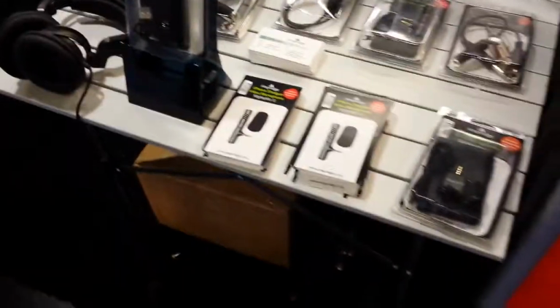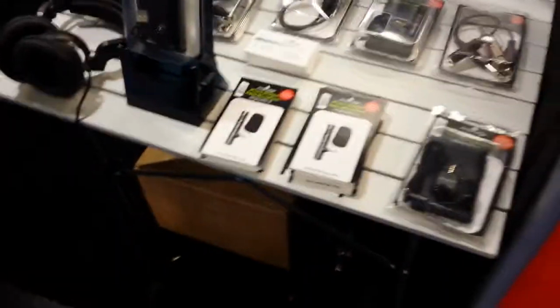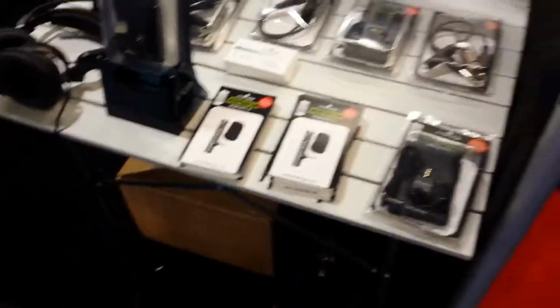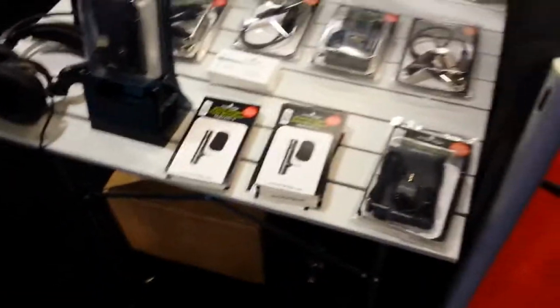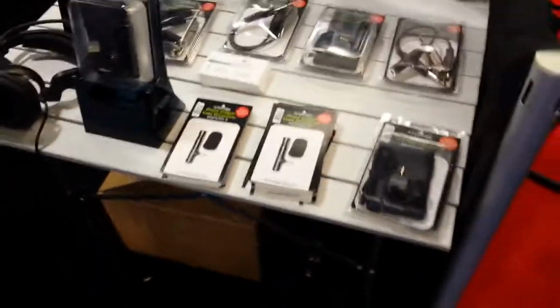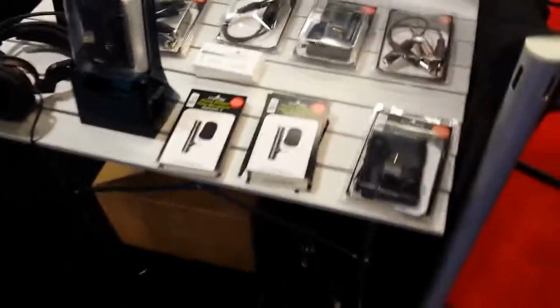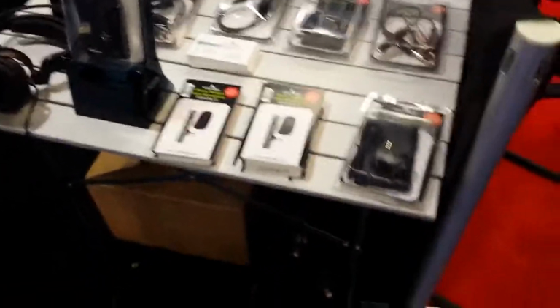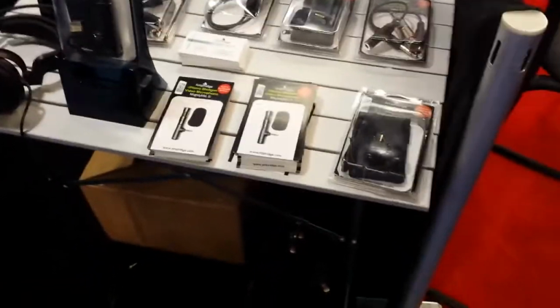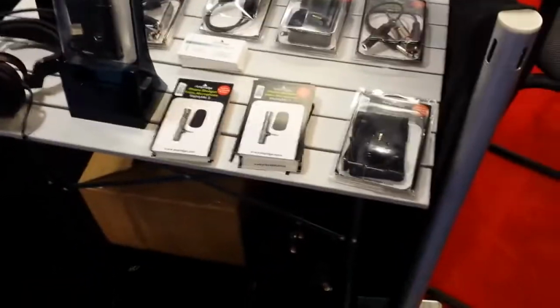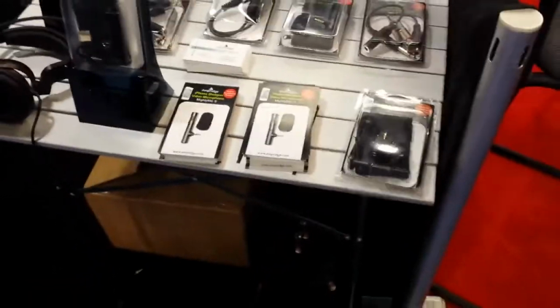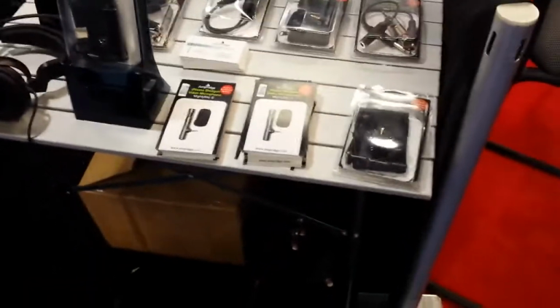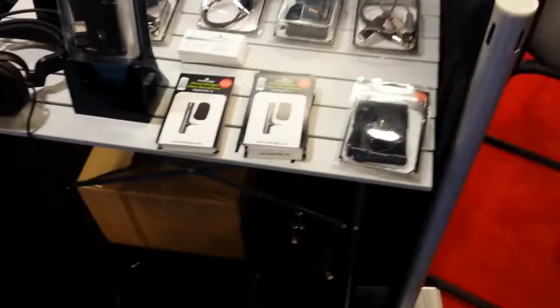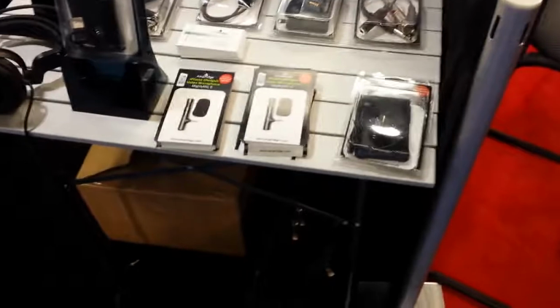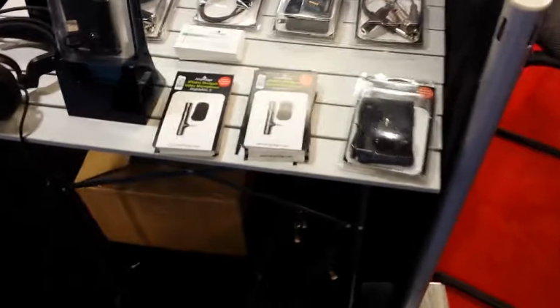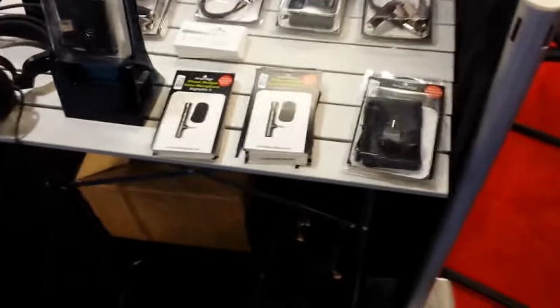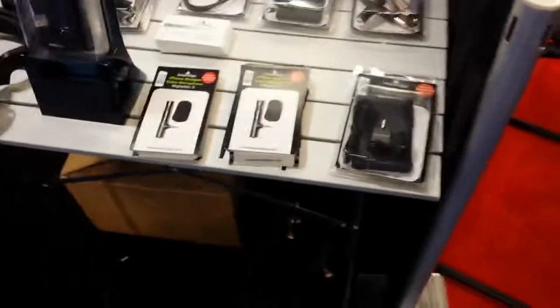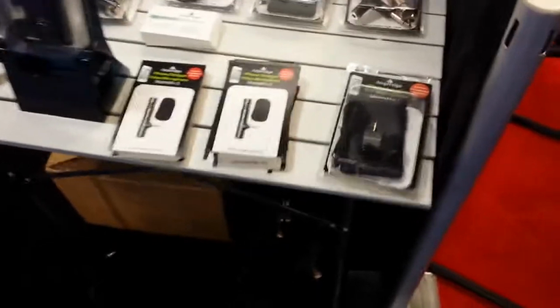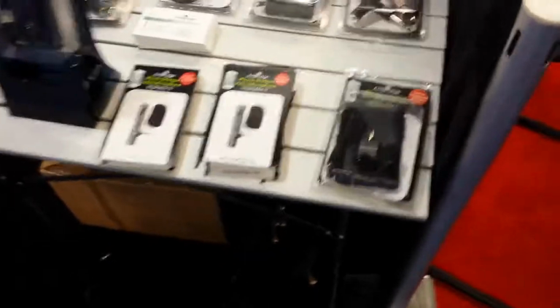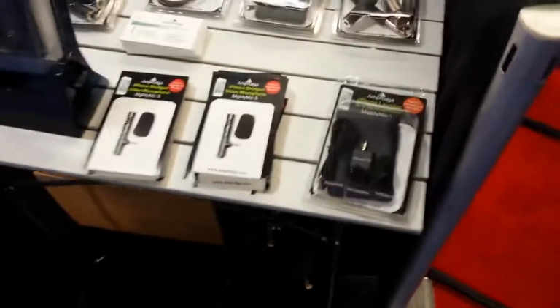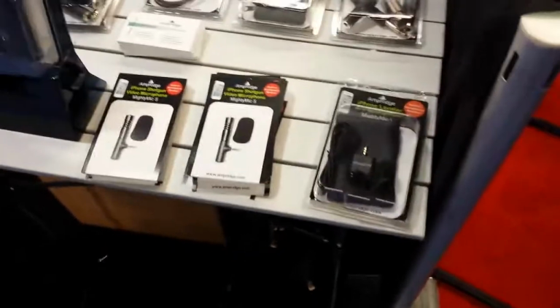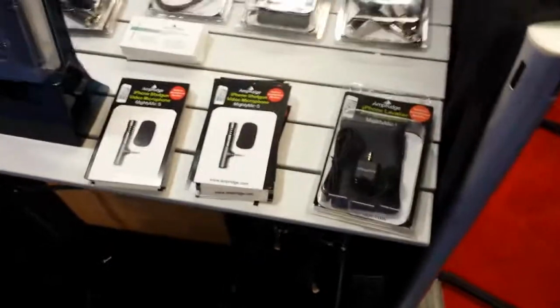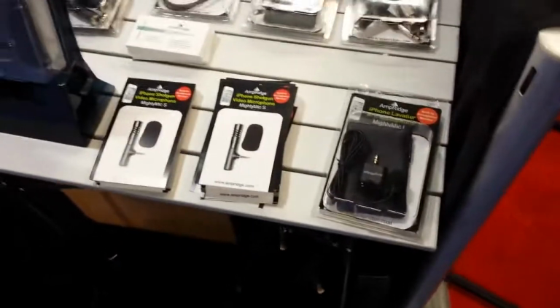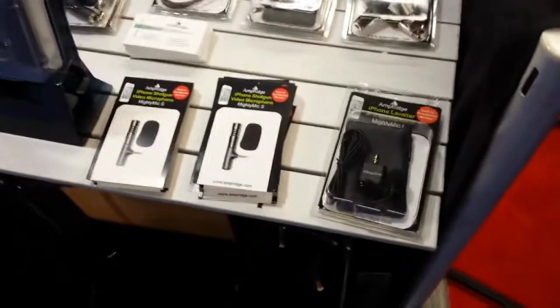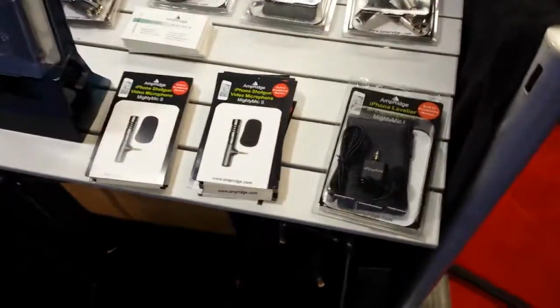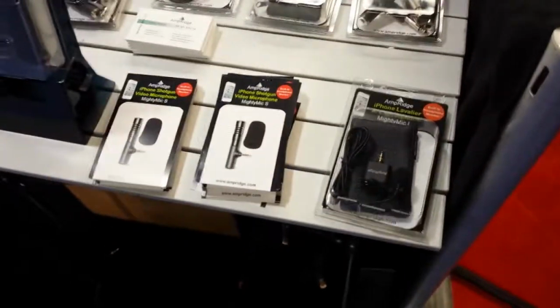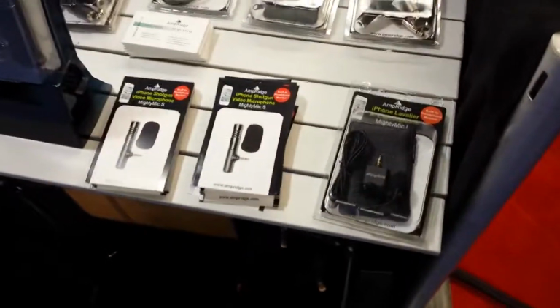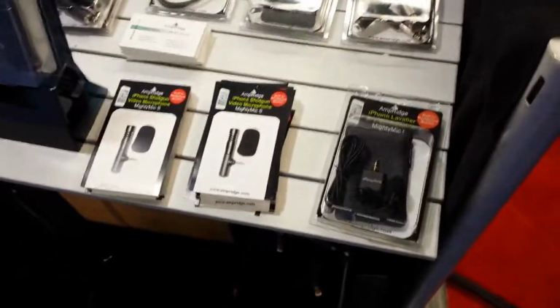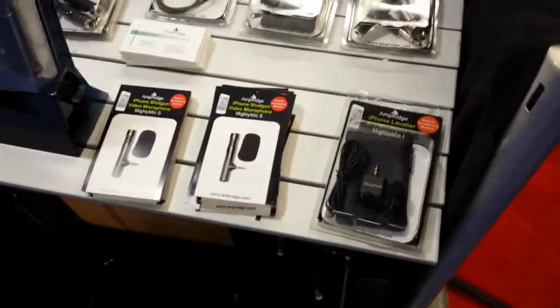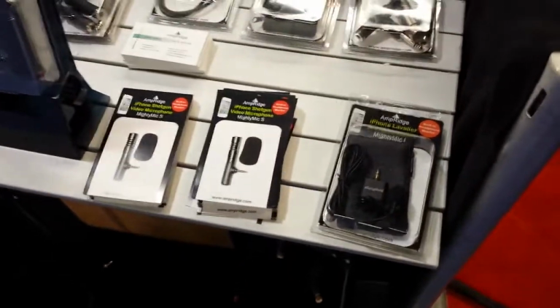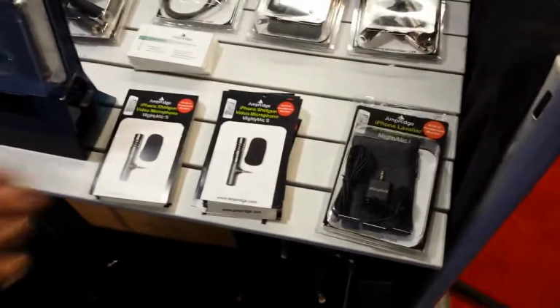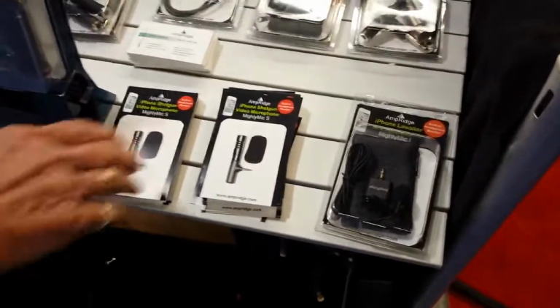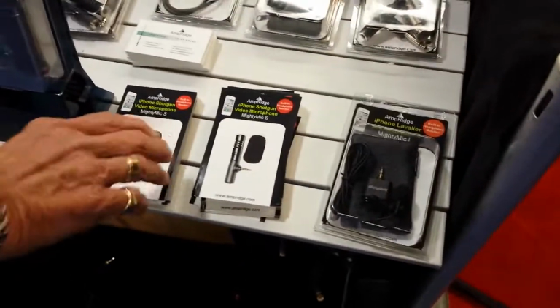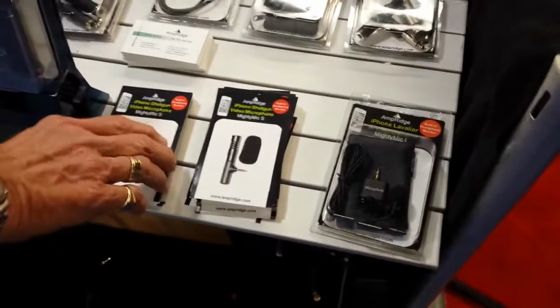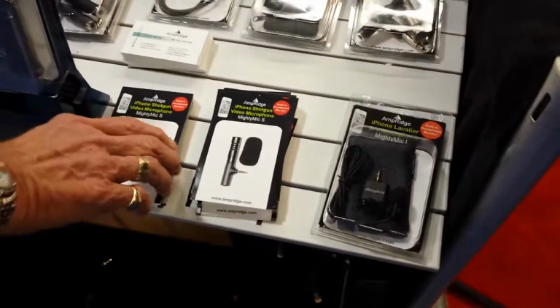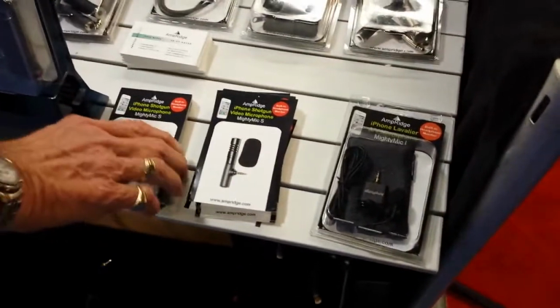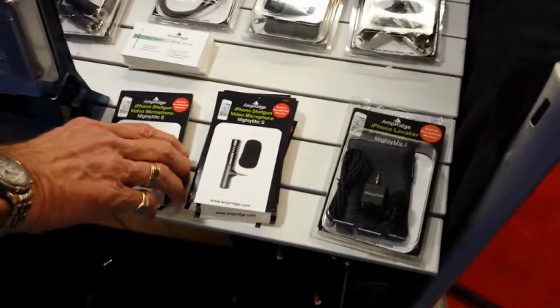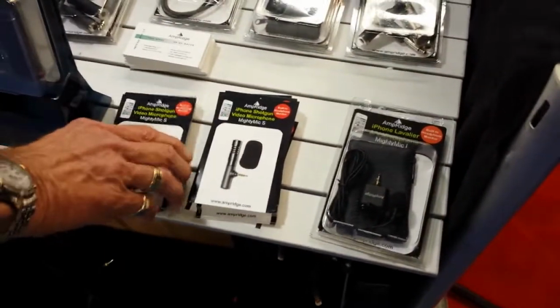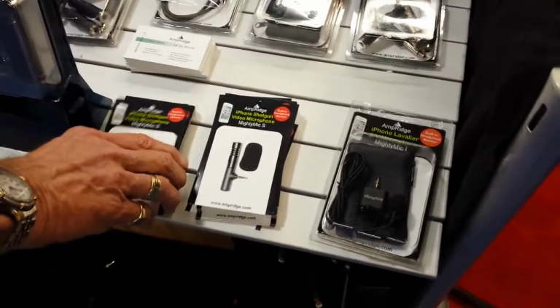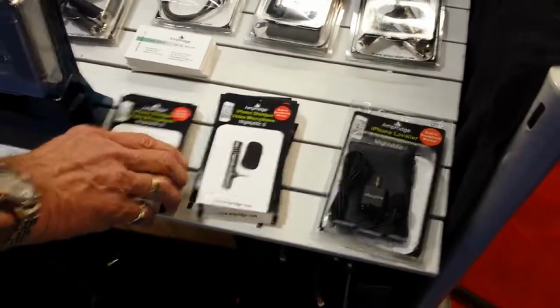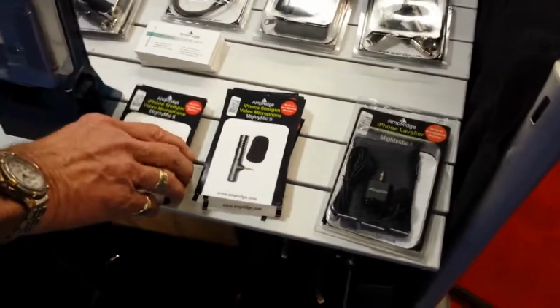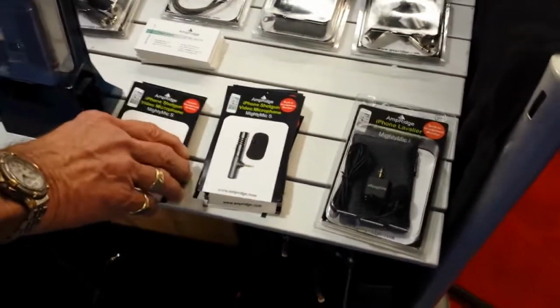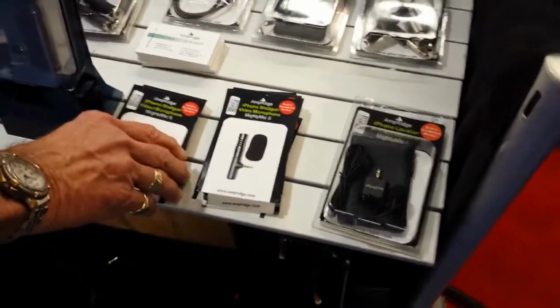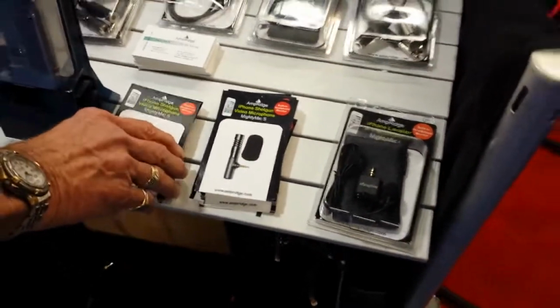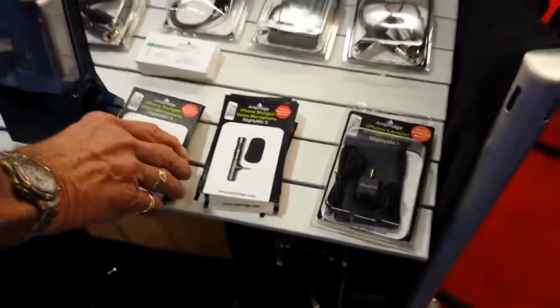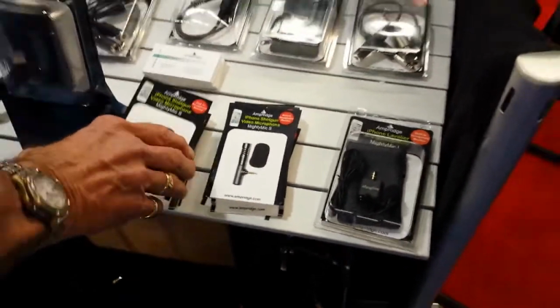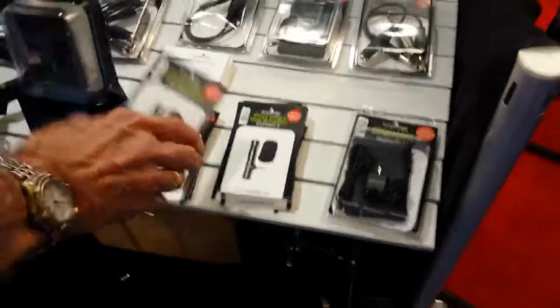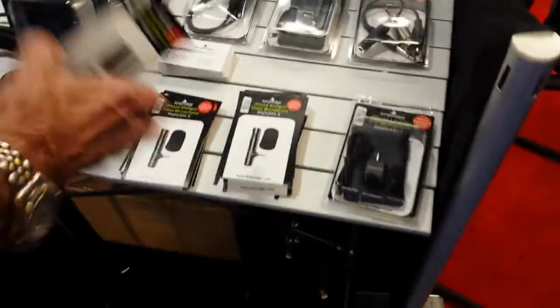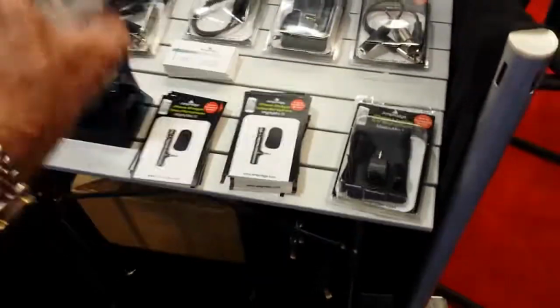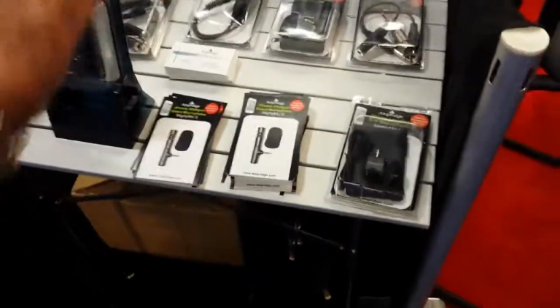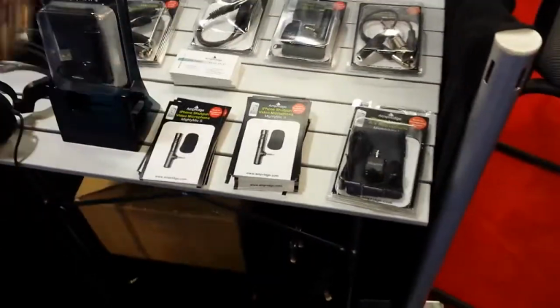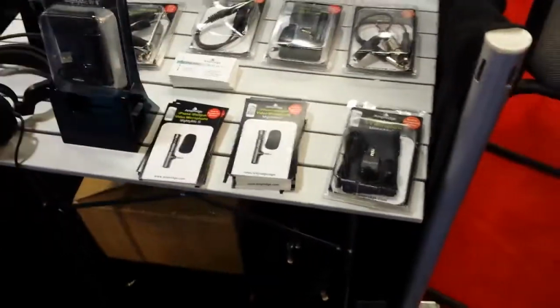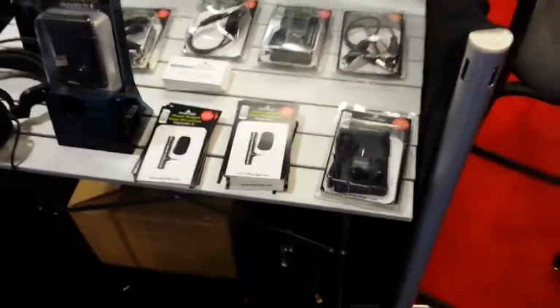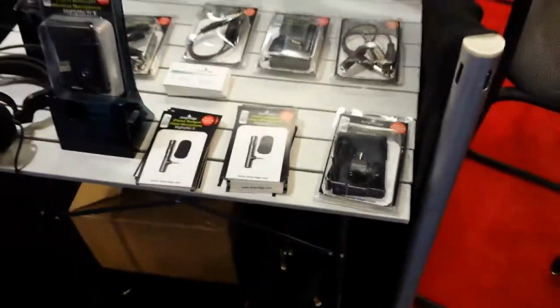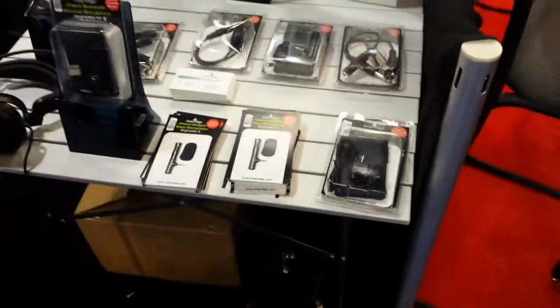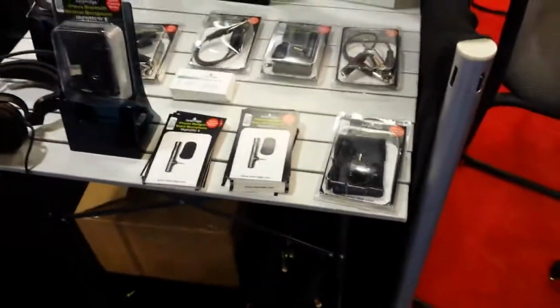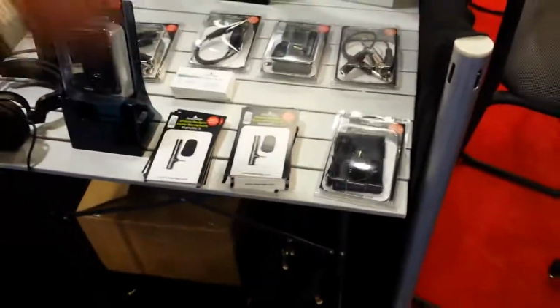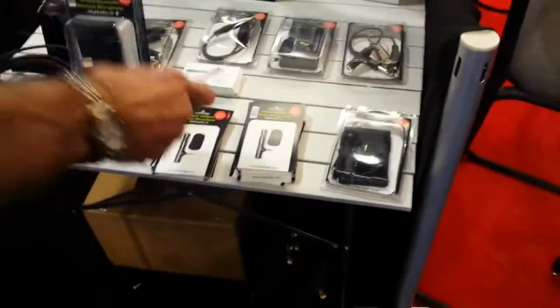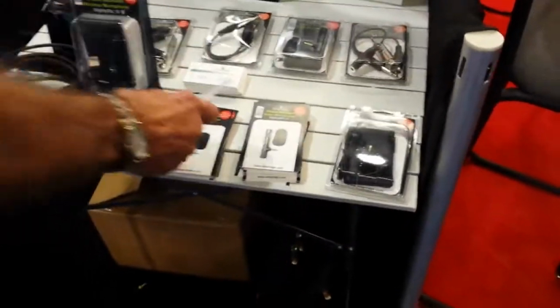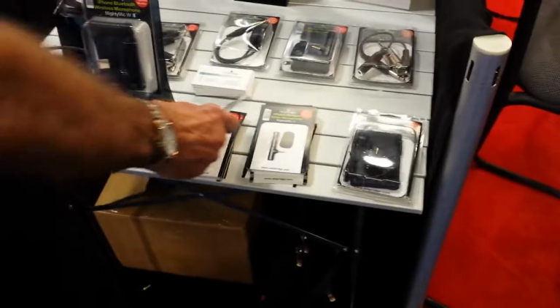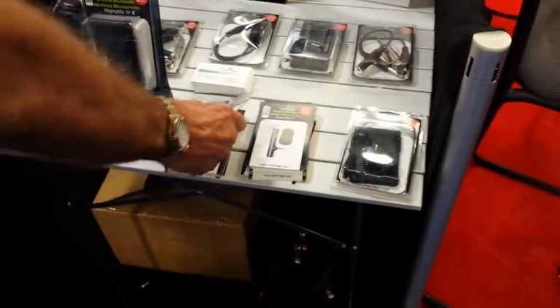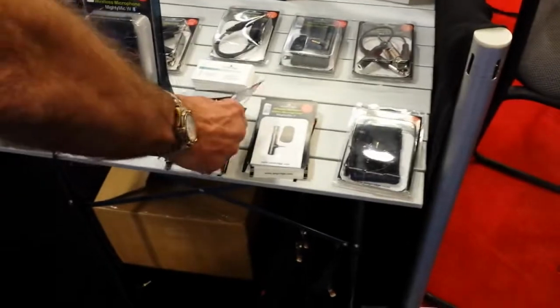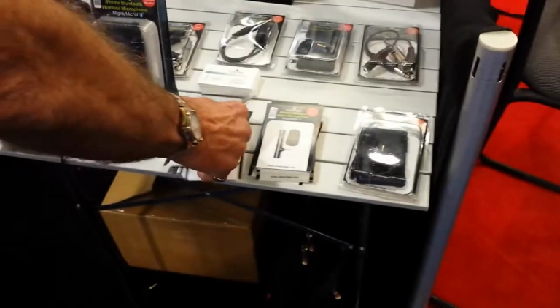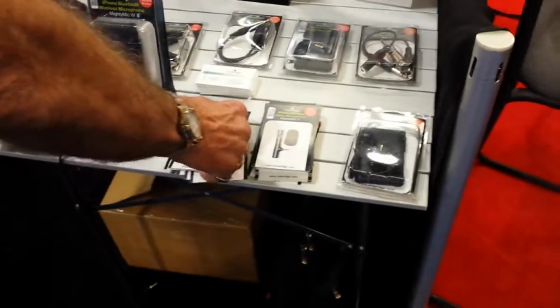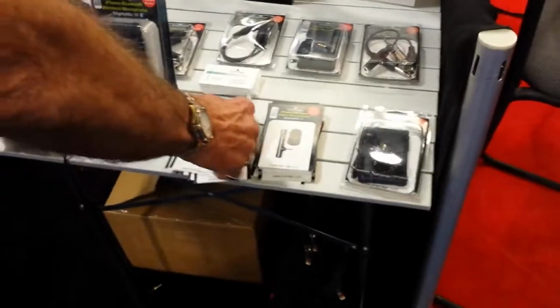Some really cool stuff here. You can check out more information at ampridge.com. There's some new iPhone stuff here at NAMM 2015.